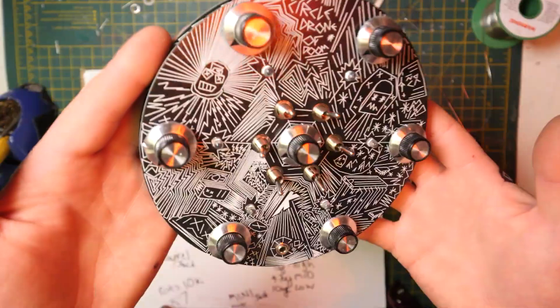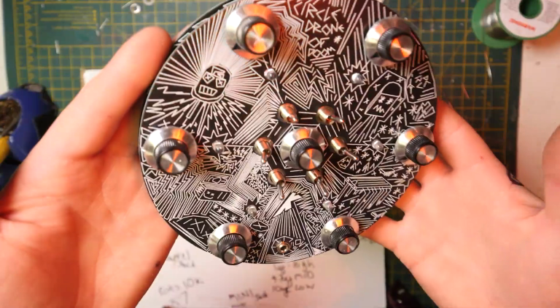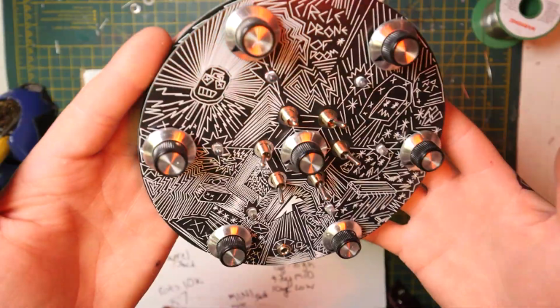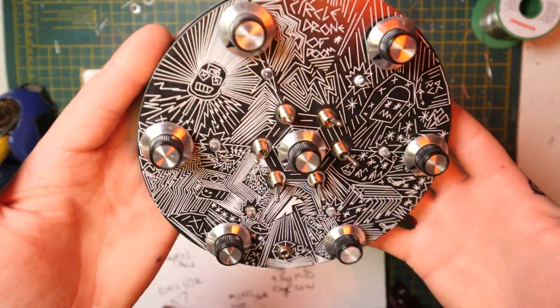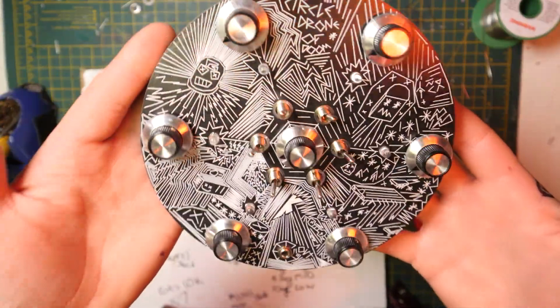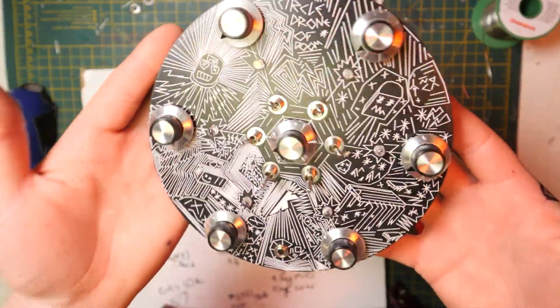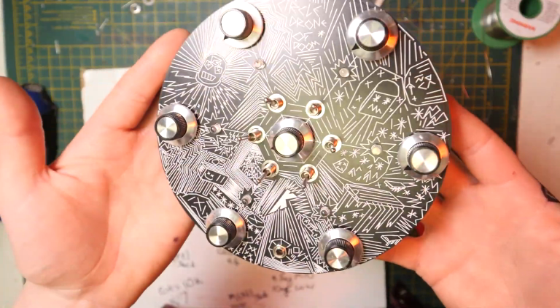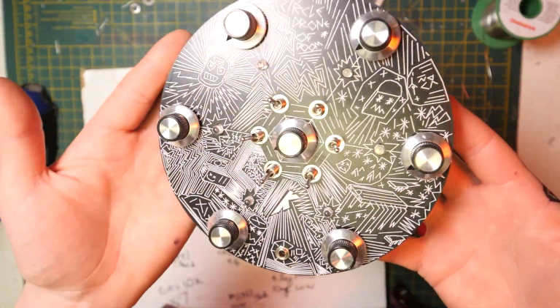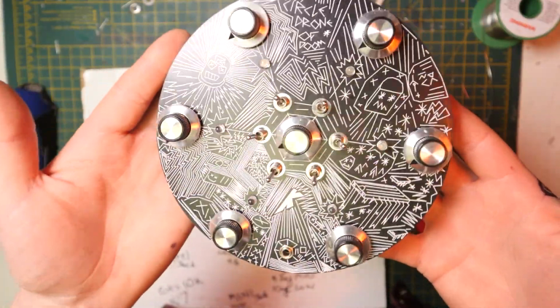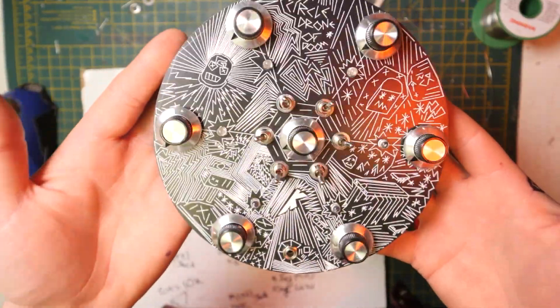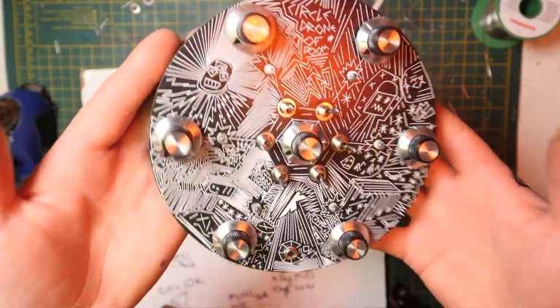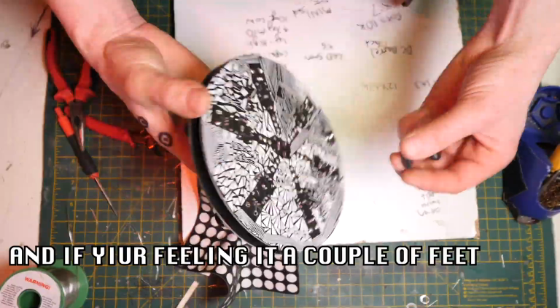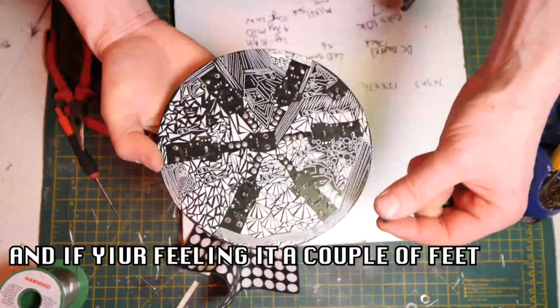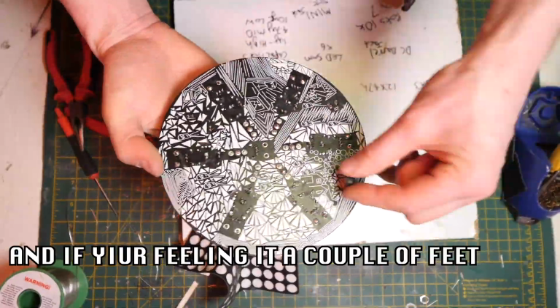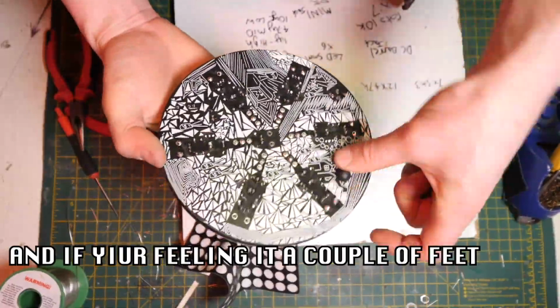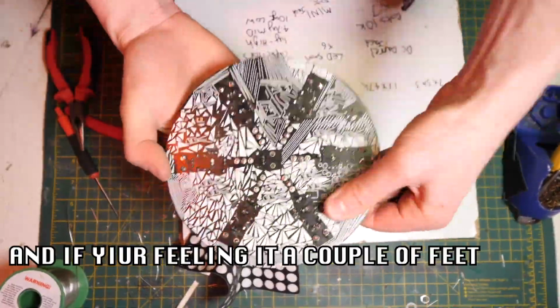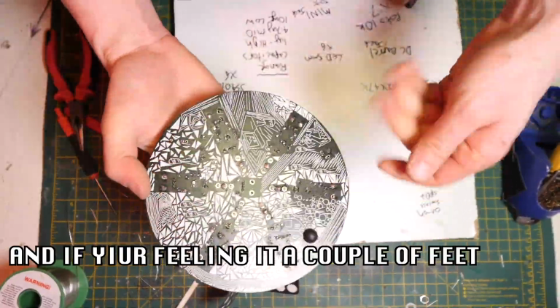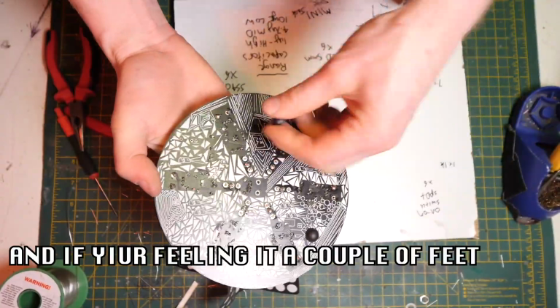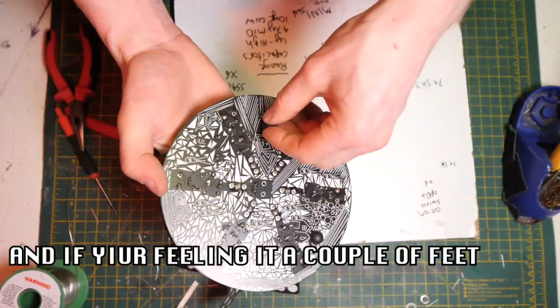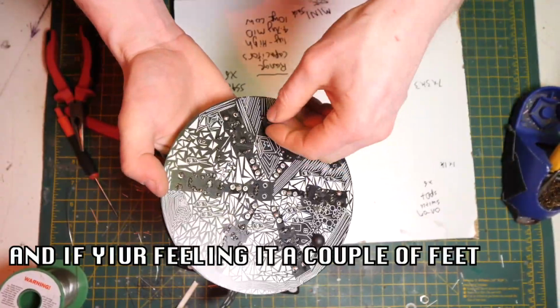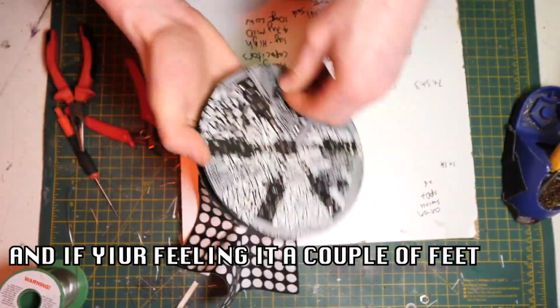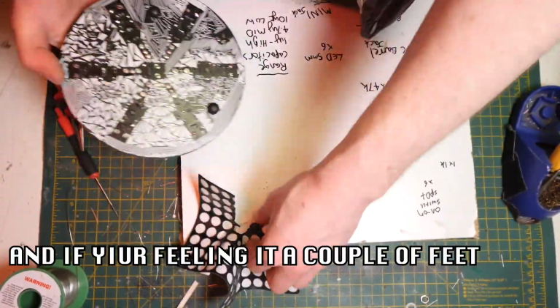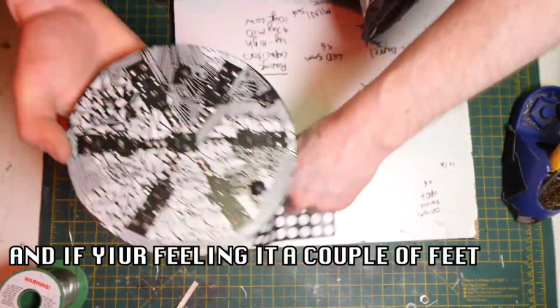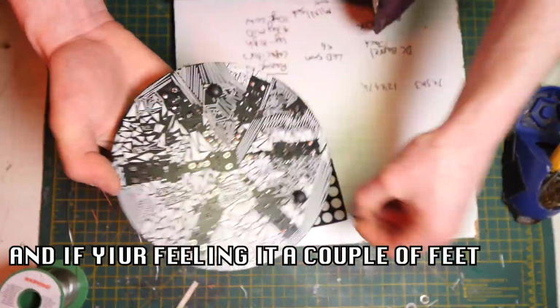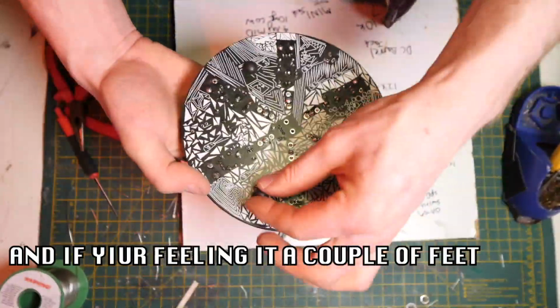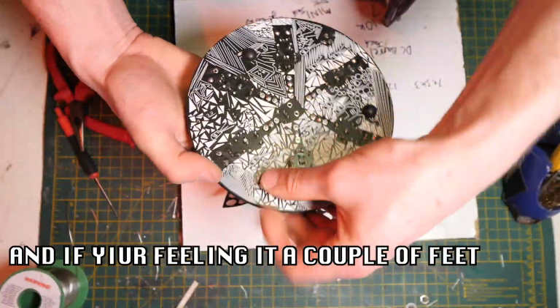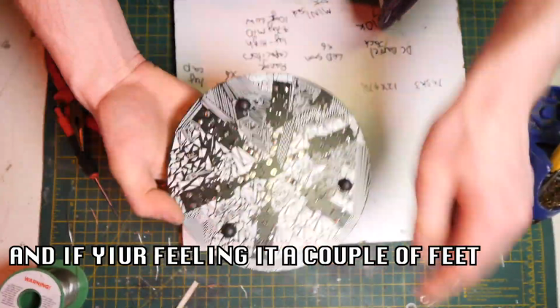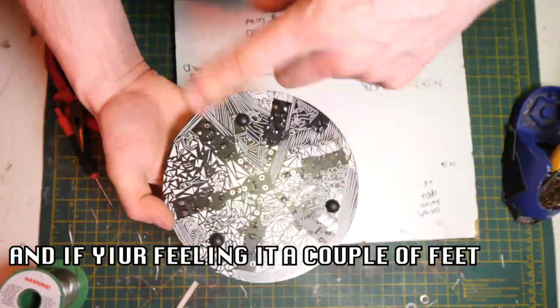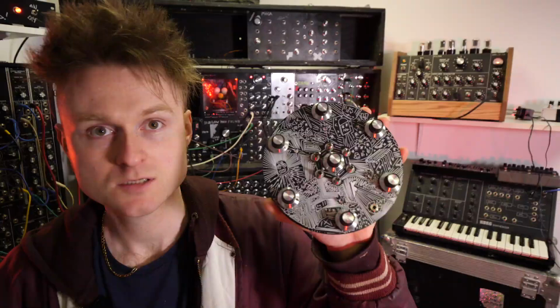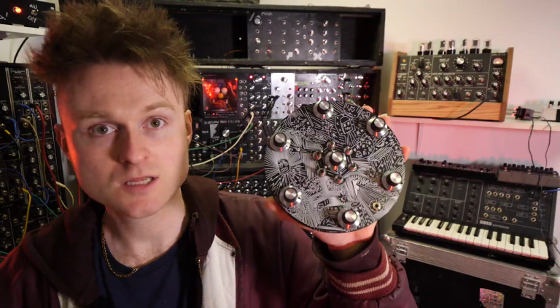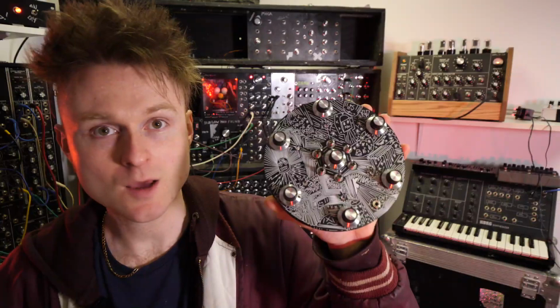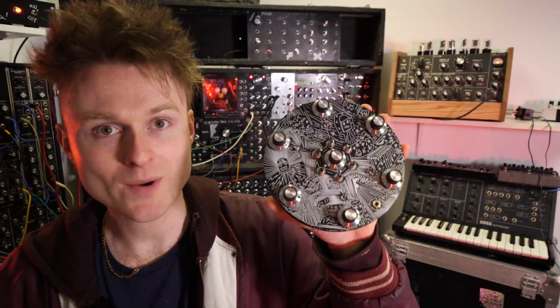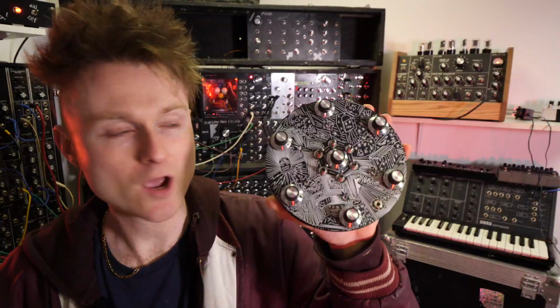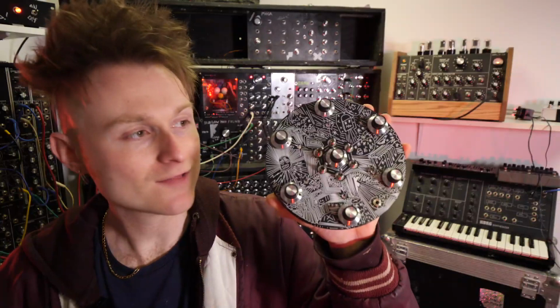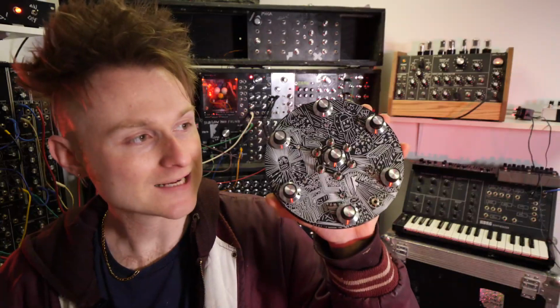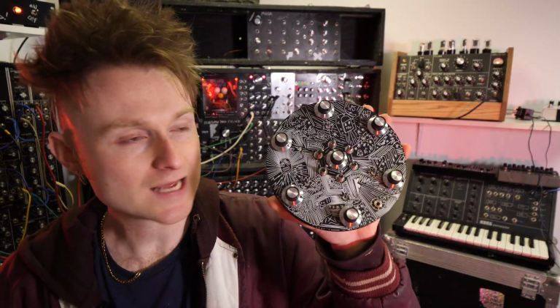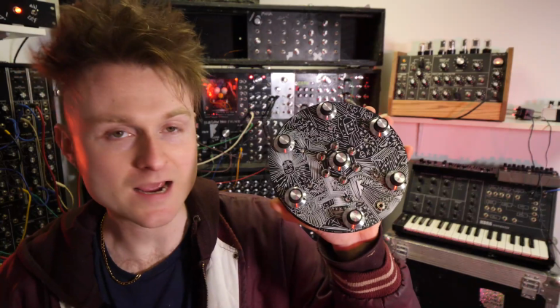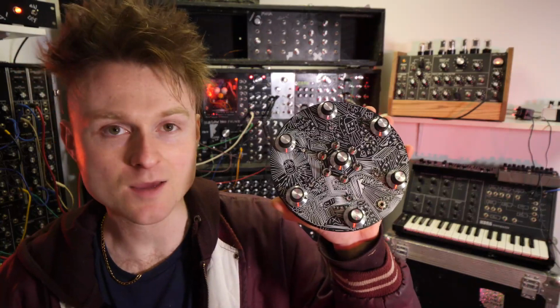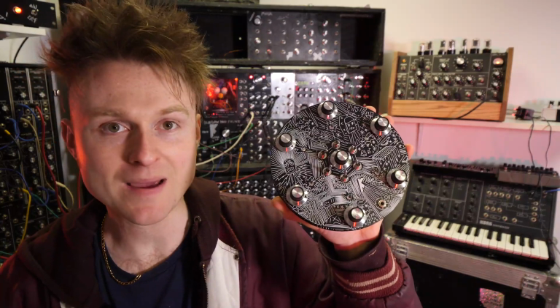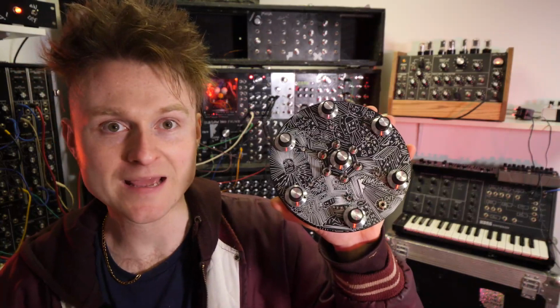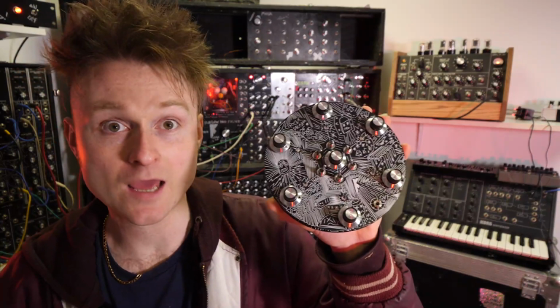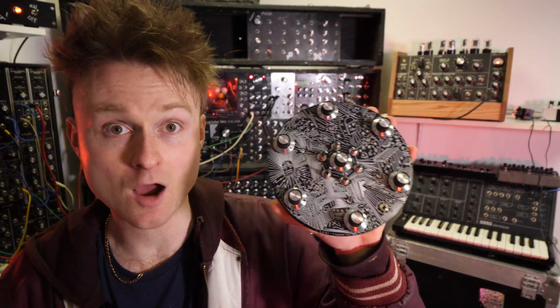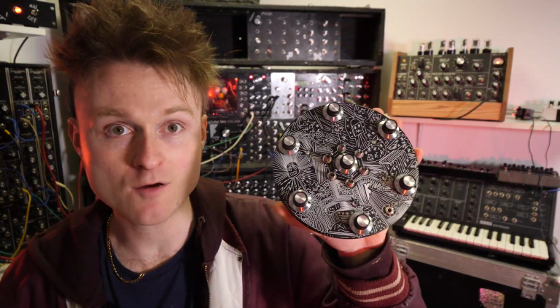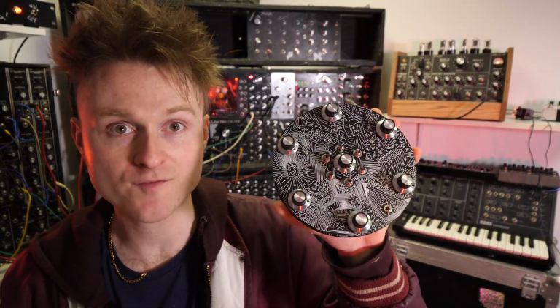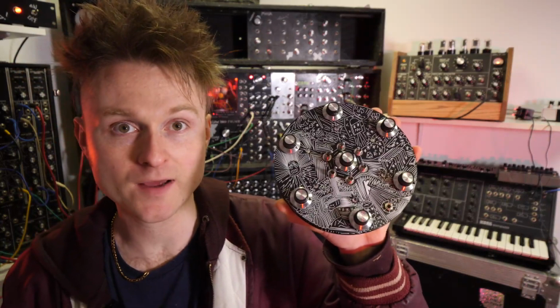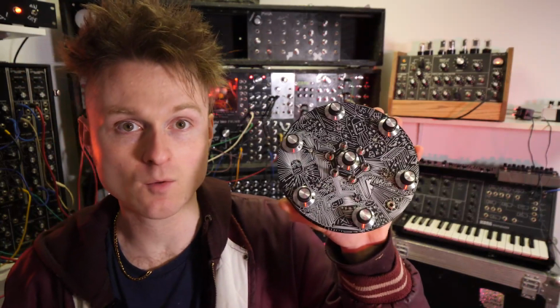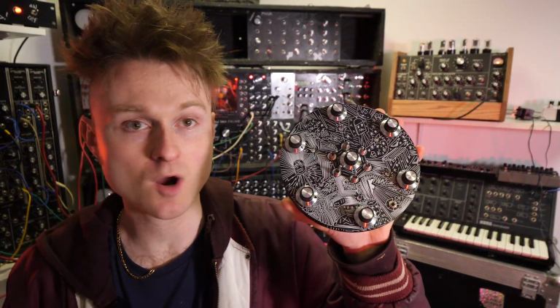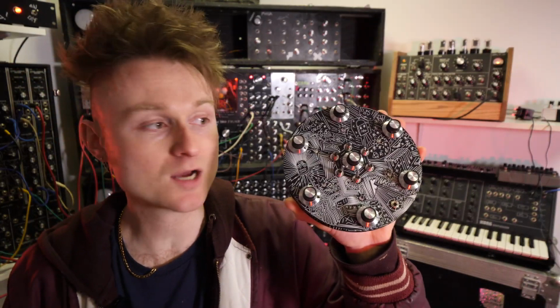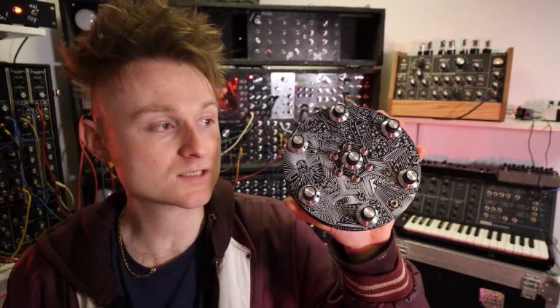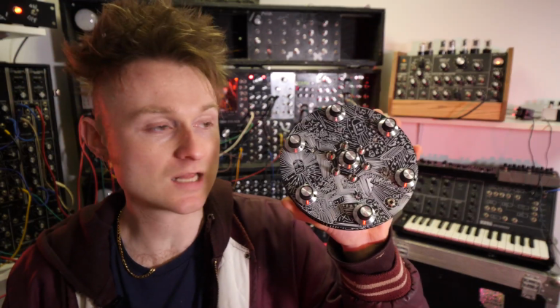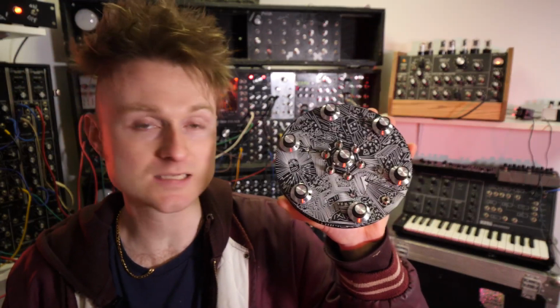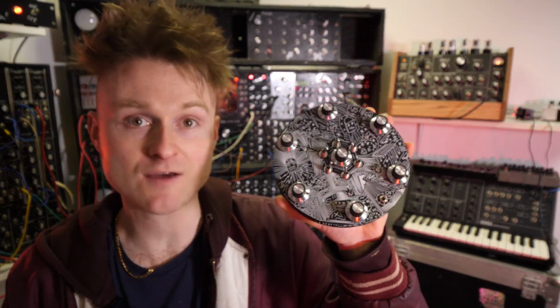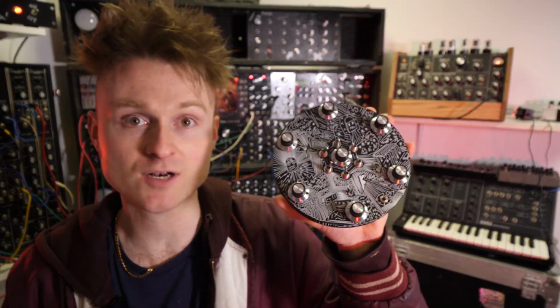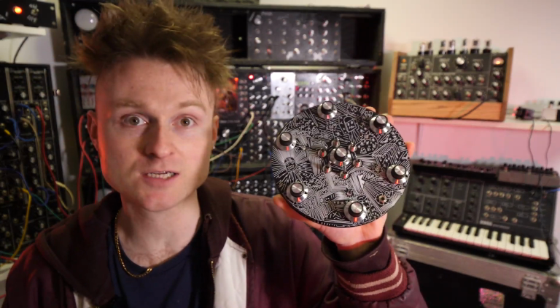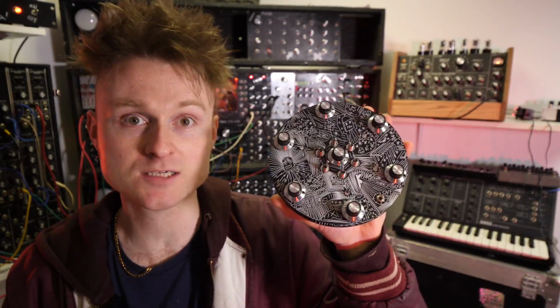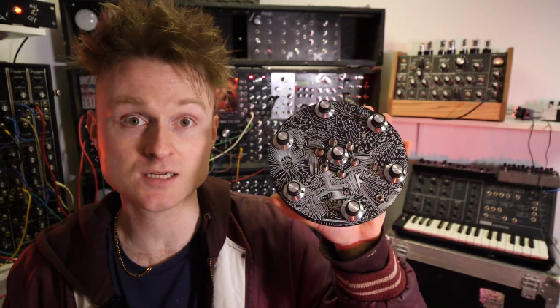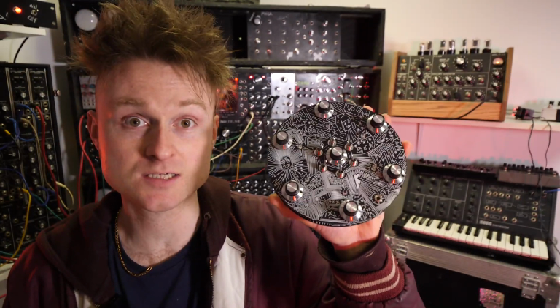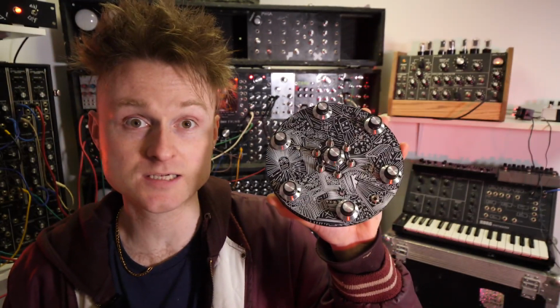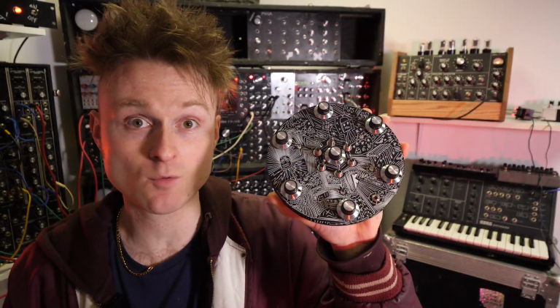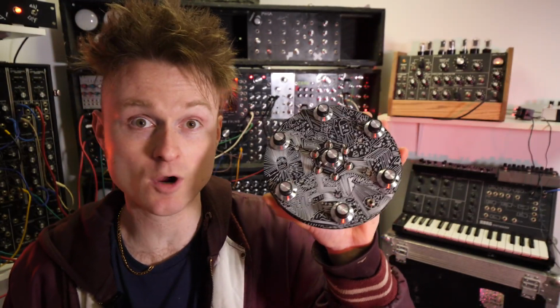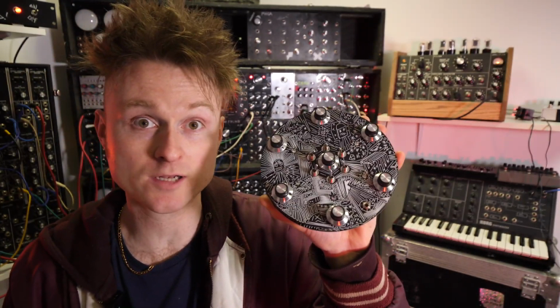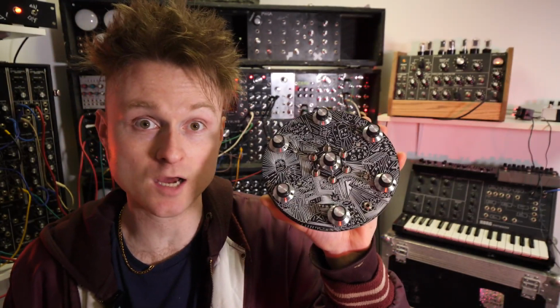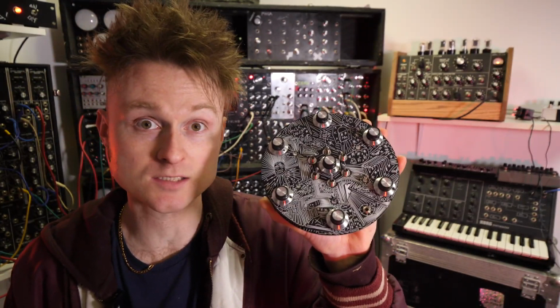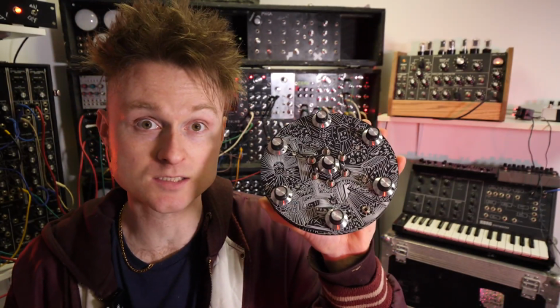Oh baby — and that's the build done. There we go, that's how you make it. Hopefully it works — let's have a listen and see what it does.